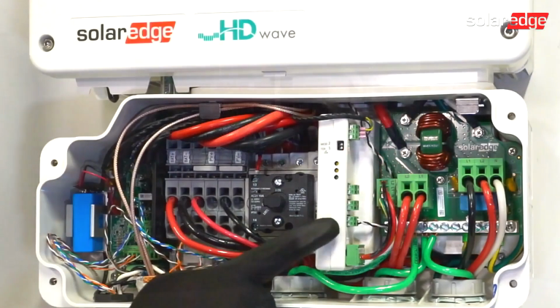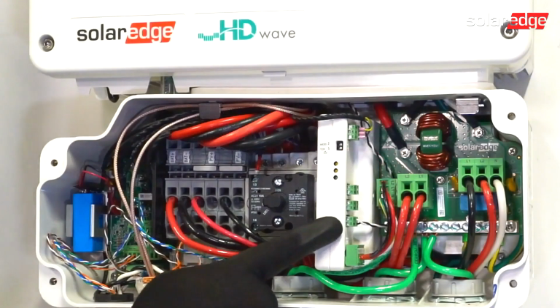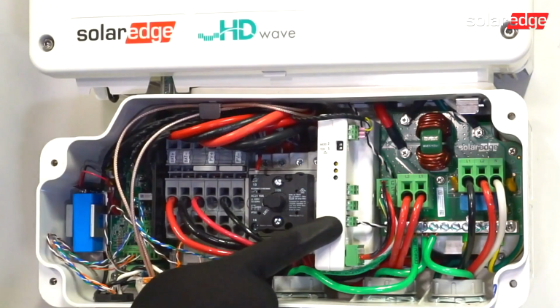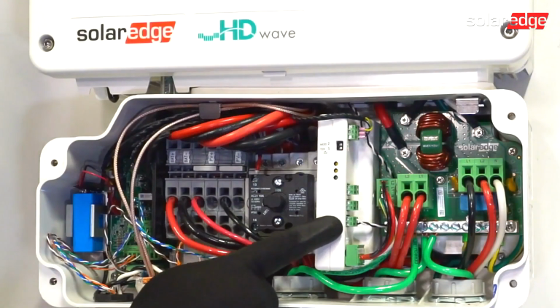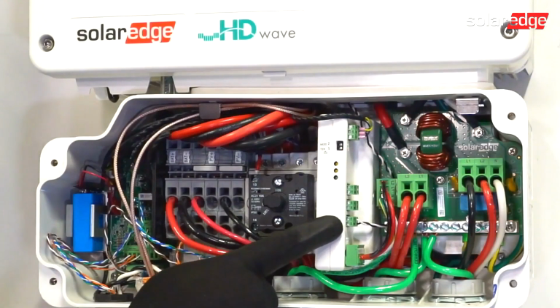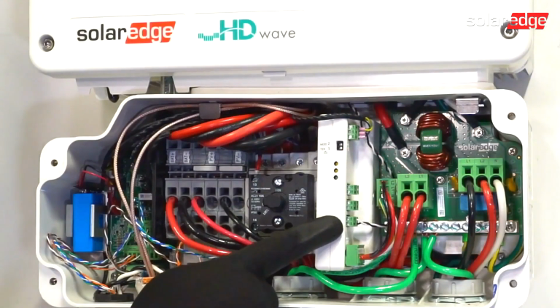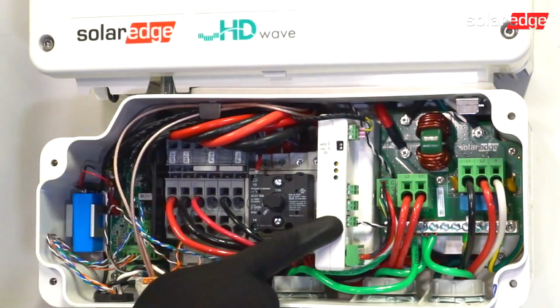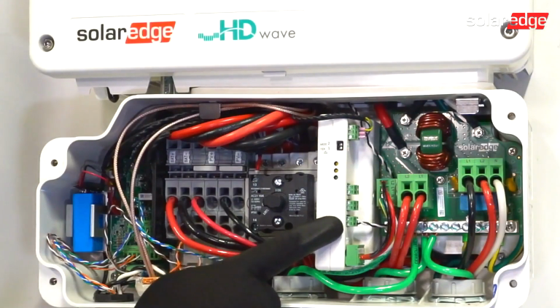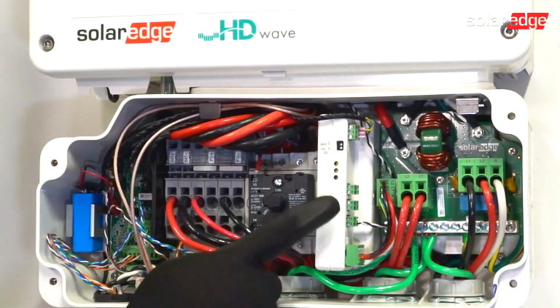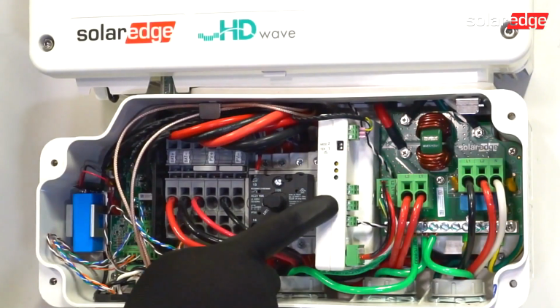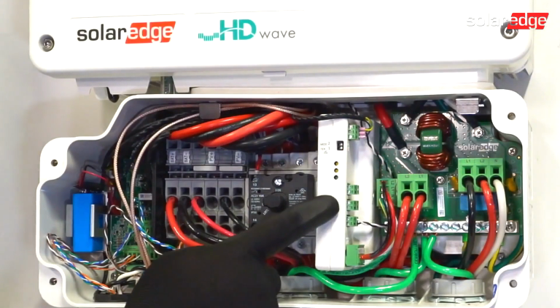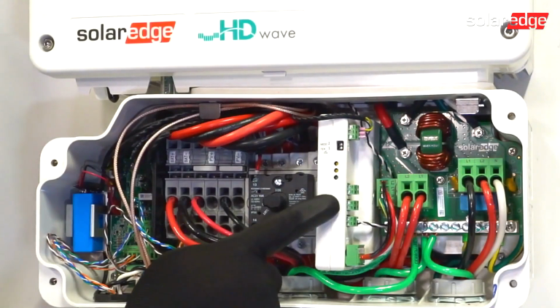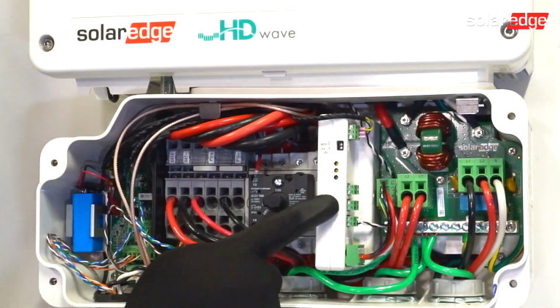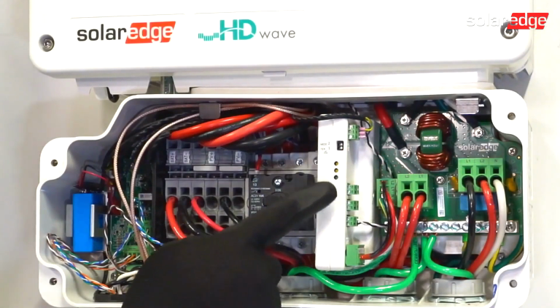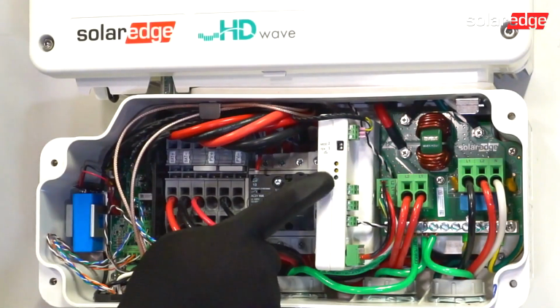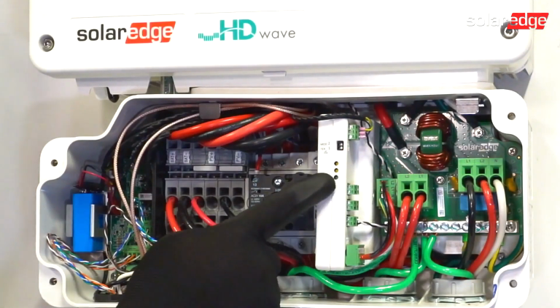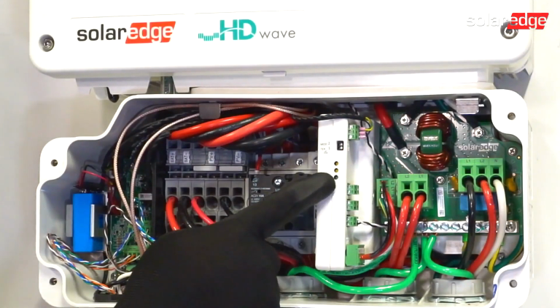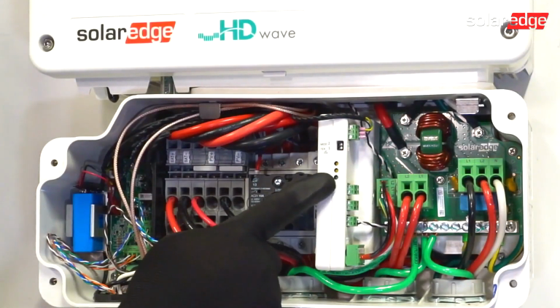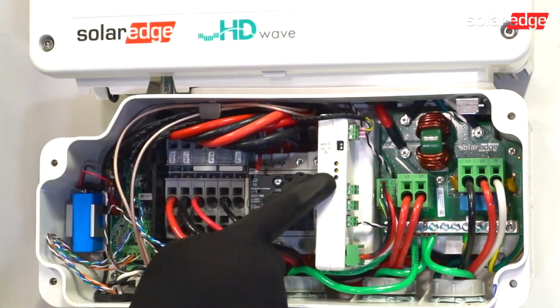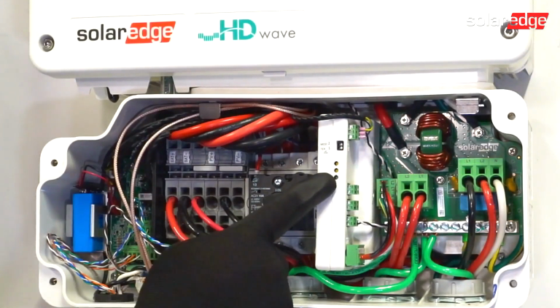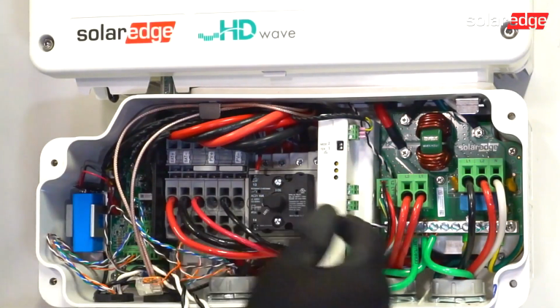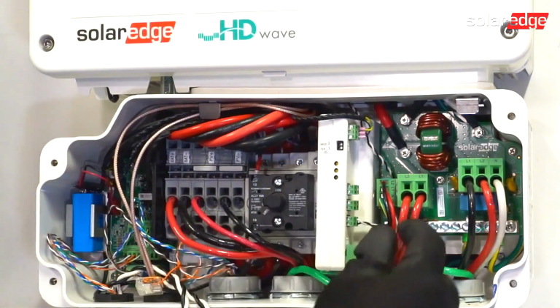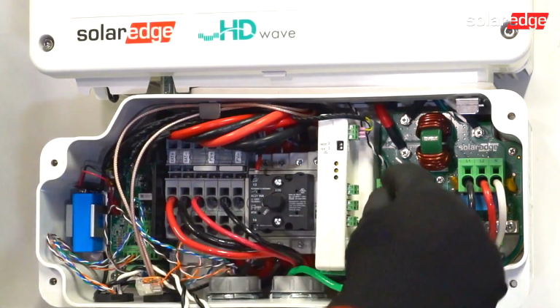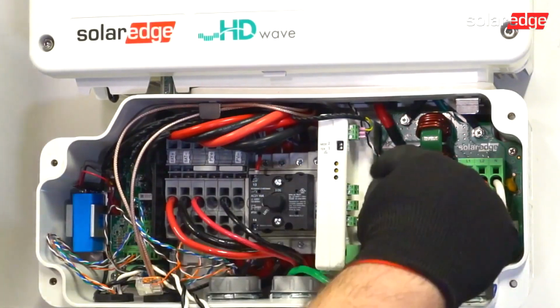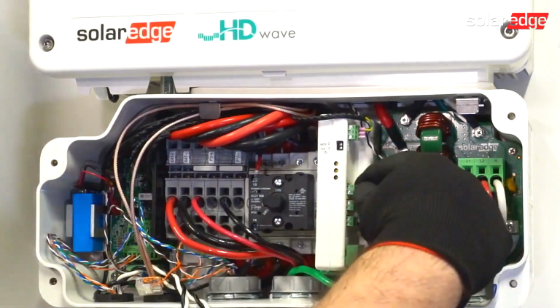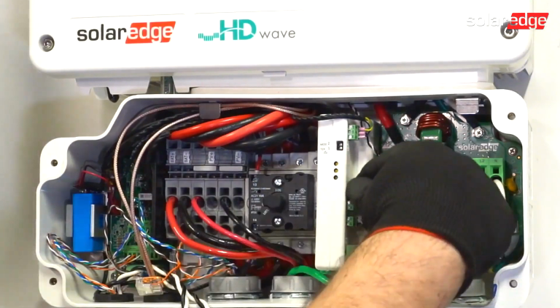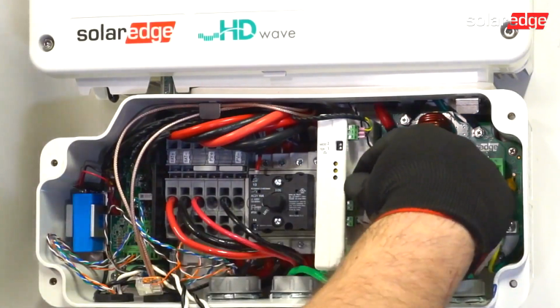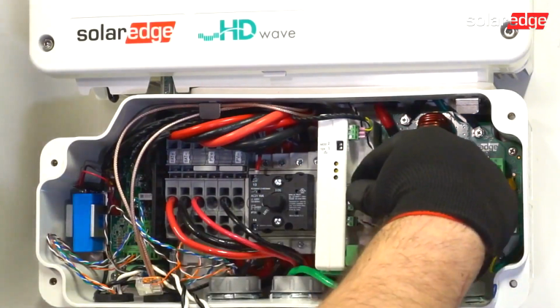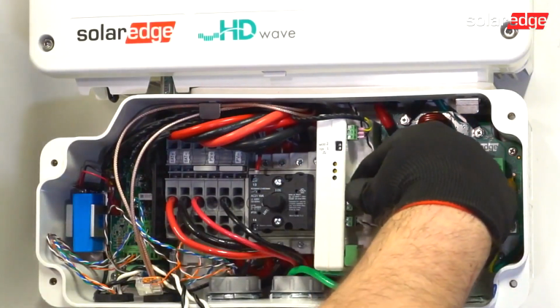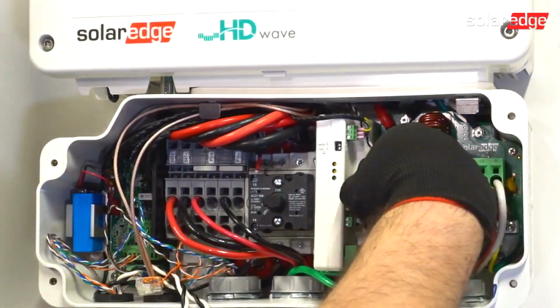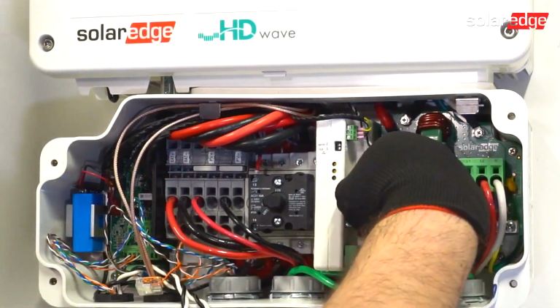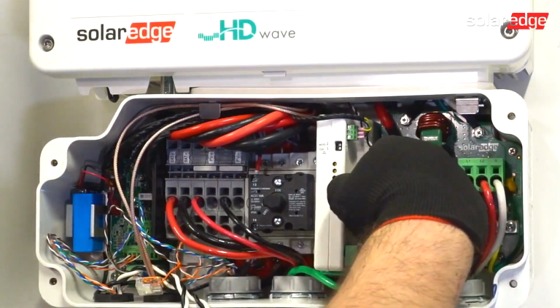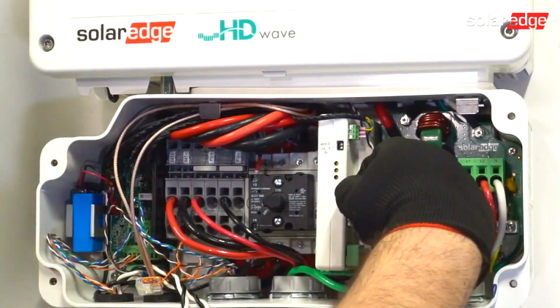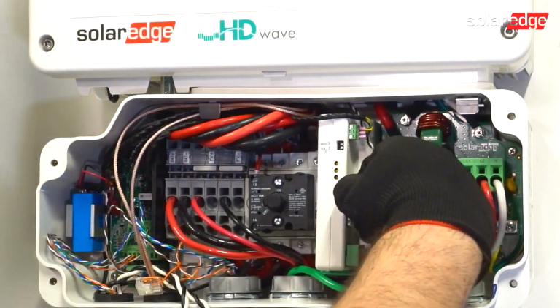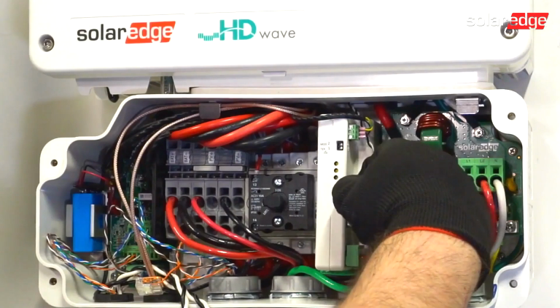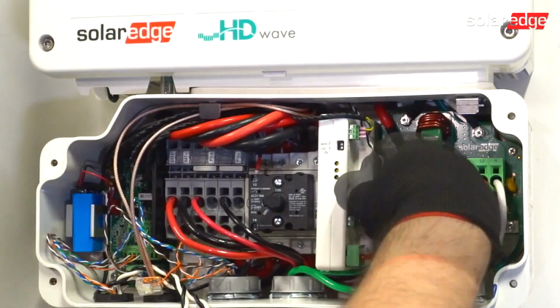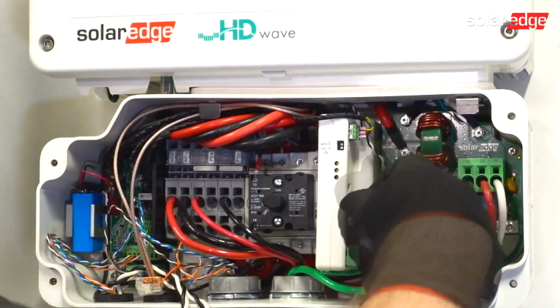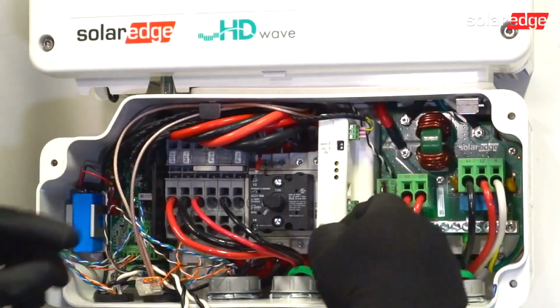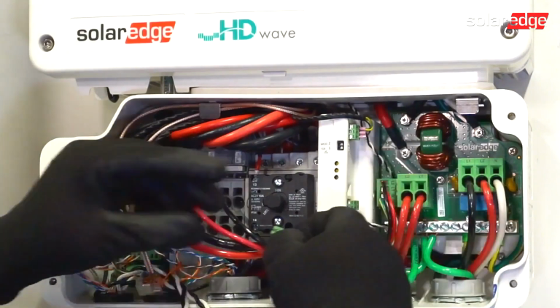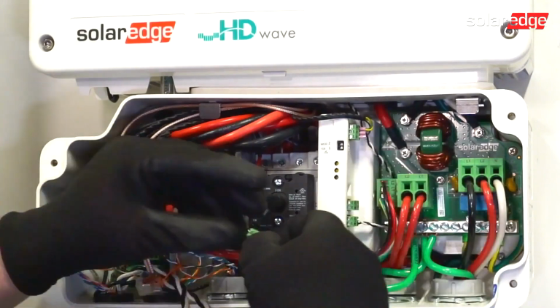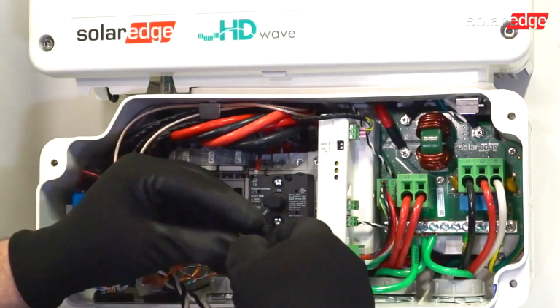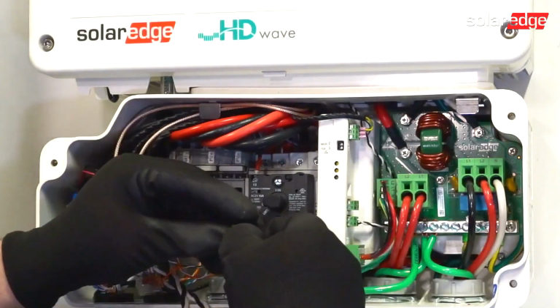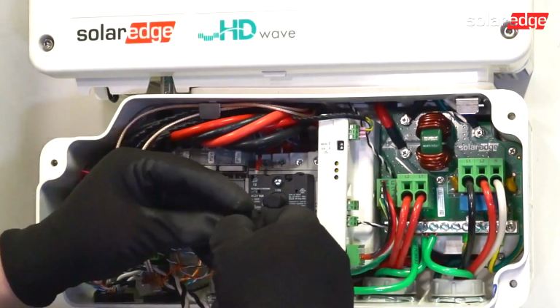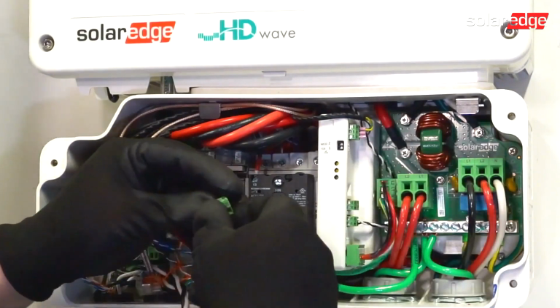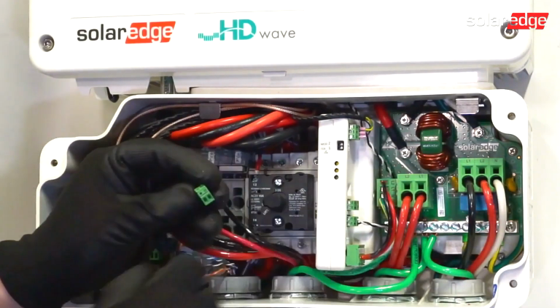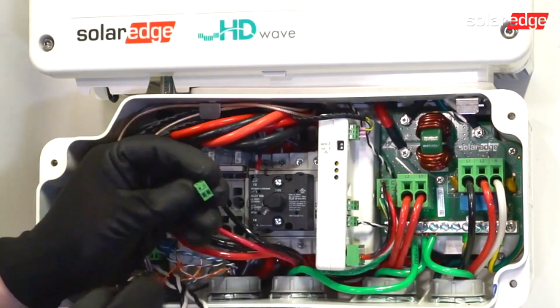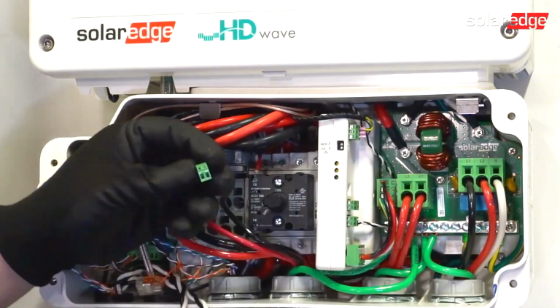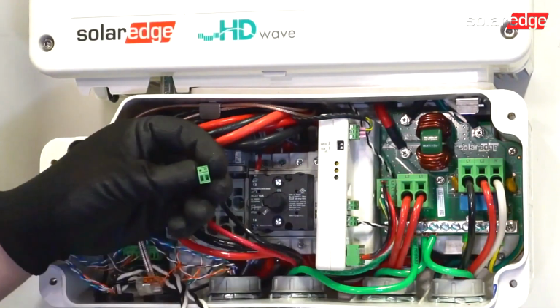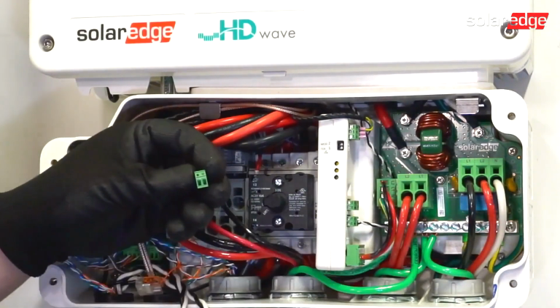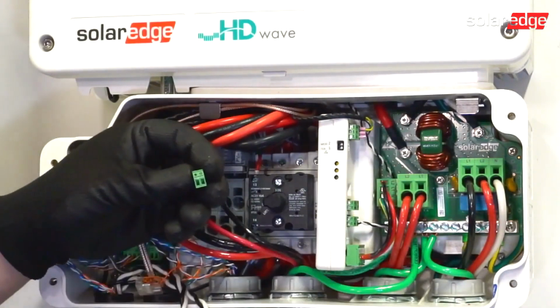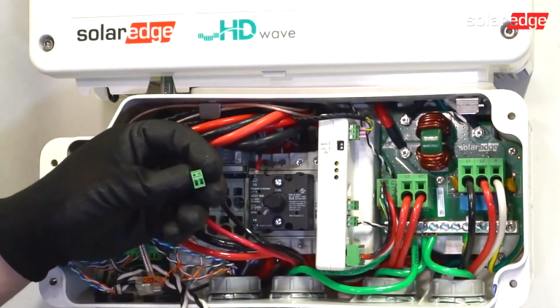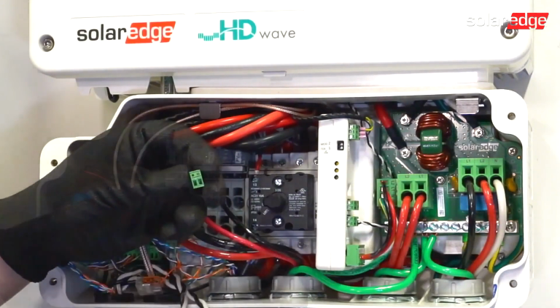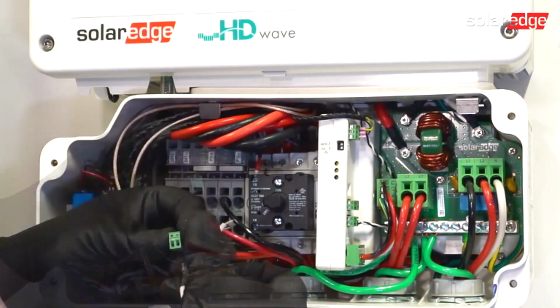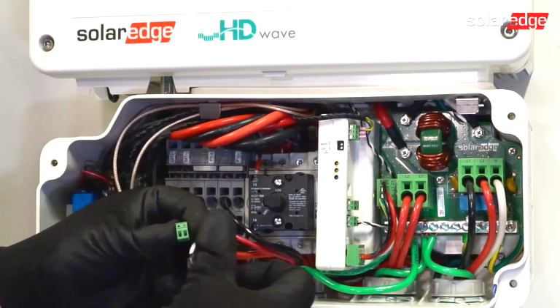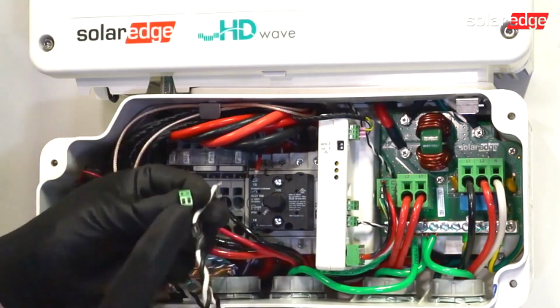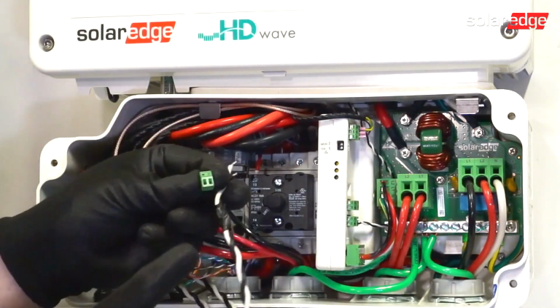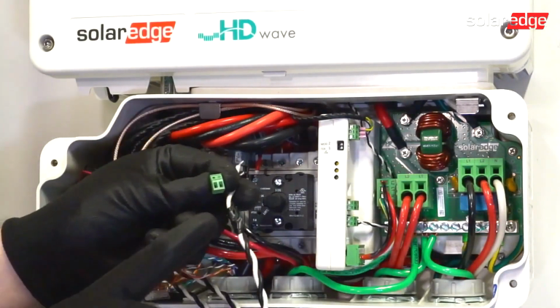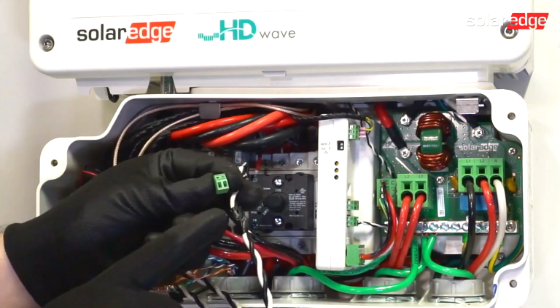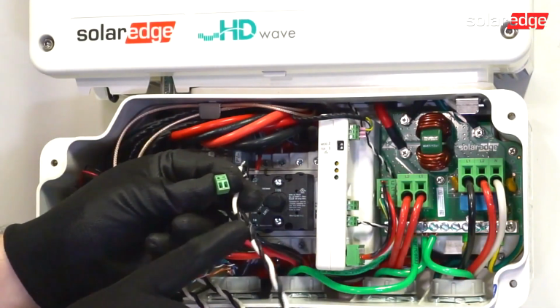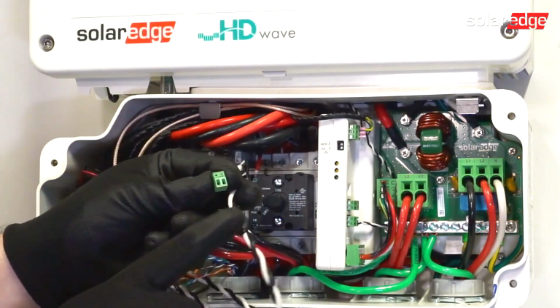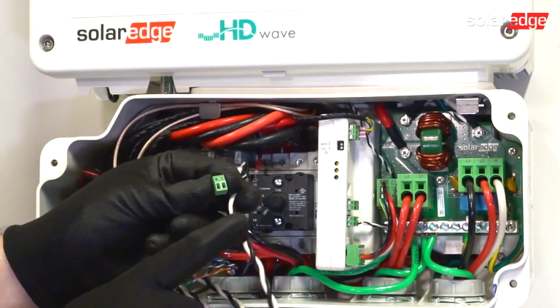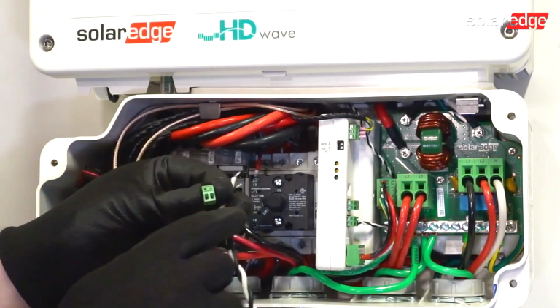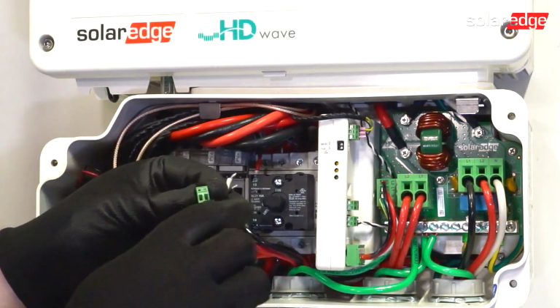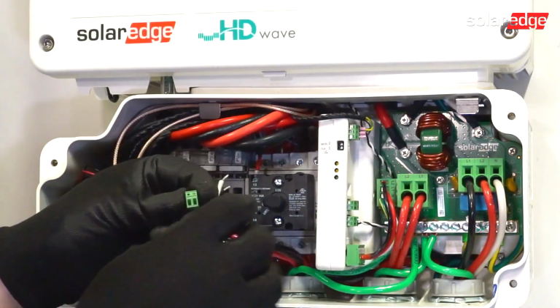CTs will be landed in the meter in the Phoenix connectors for Line 1 and Line 2. The bottom Phoenix connector is for the factory-installed CT to read production.